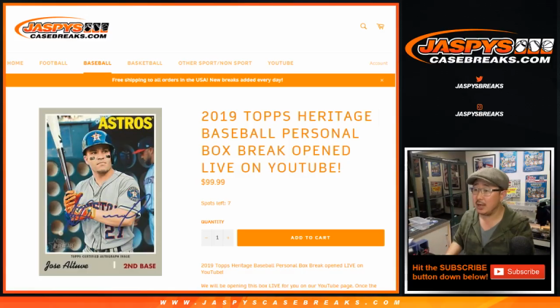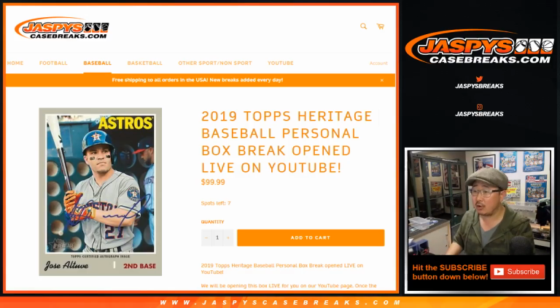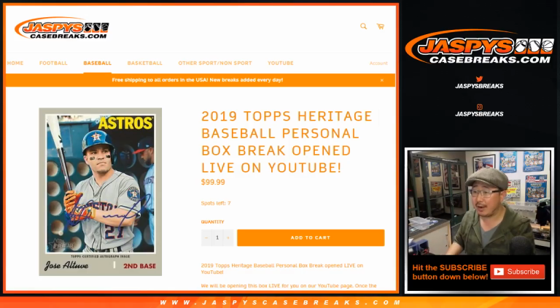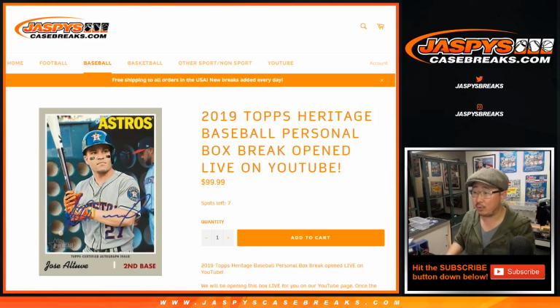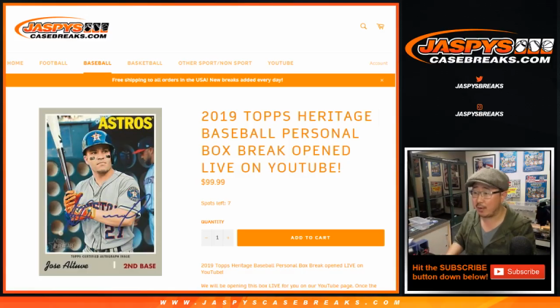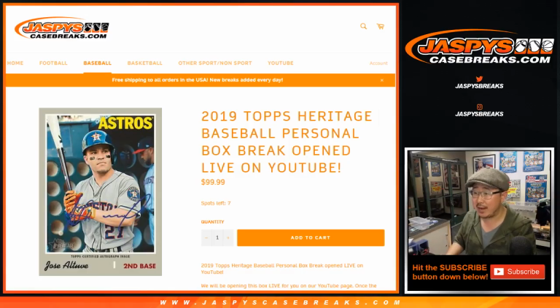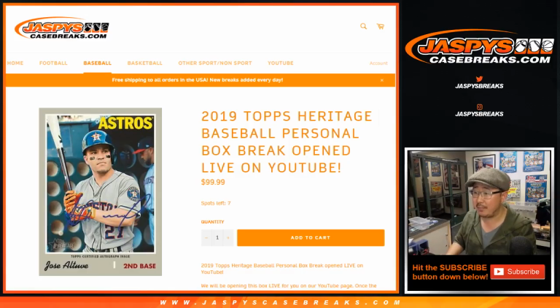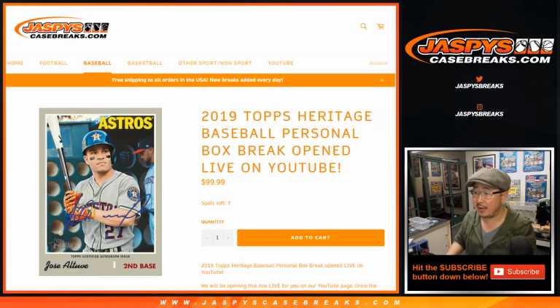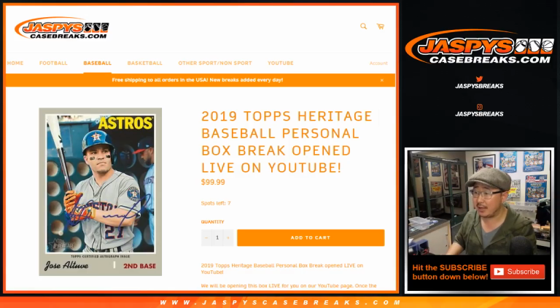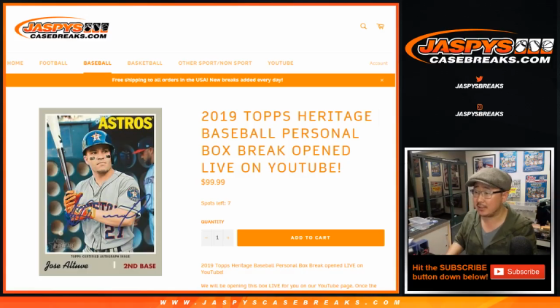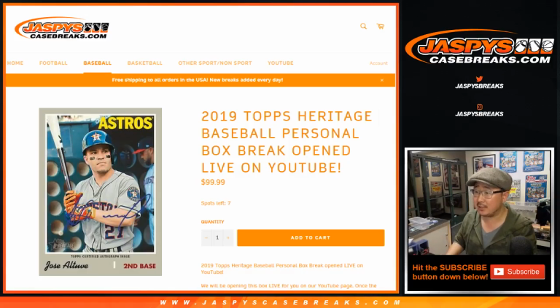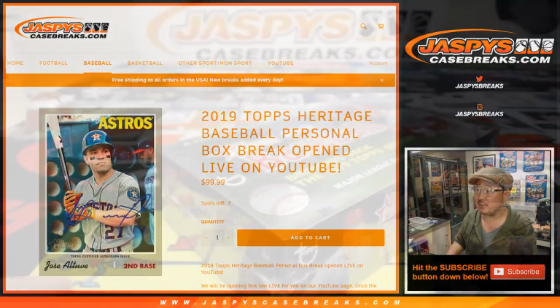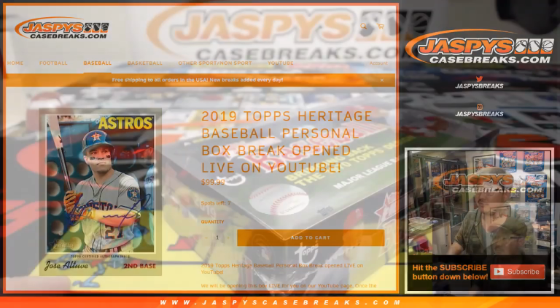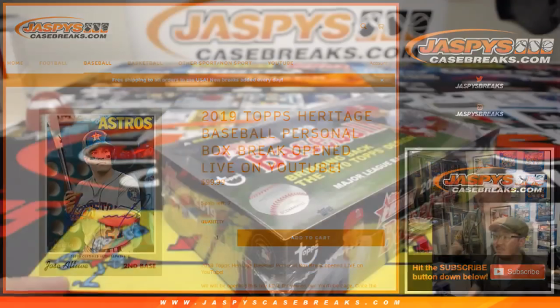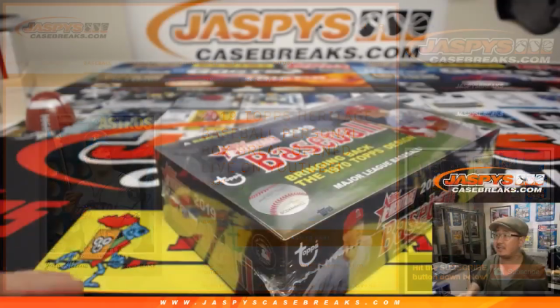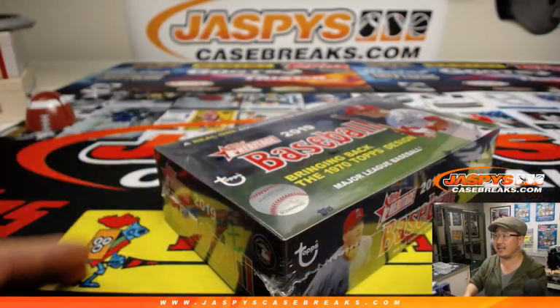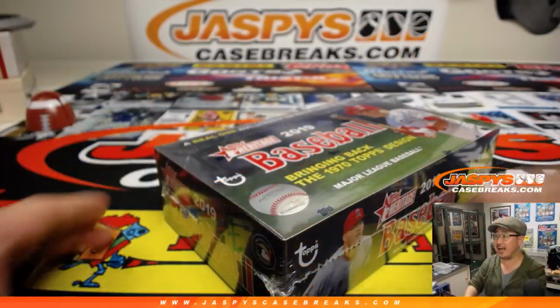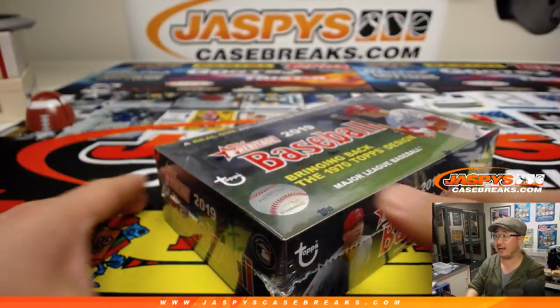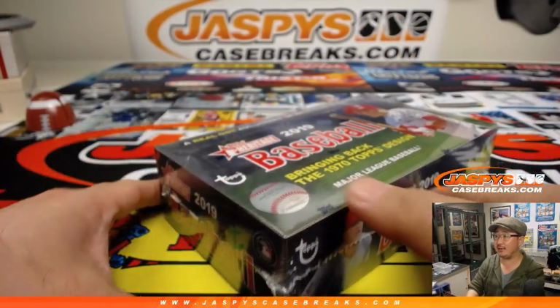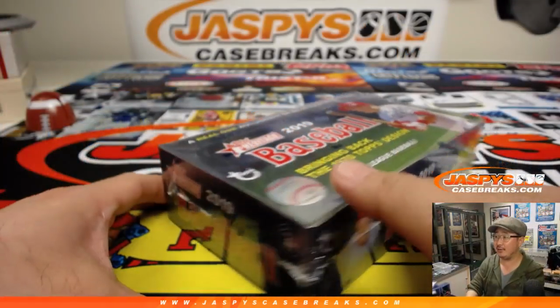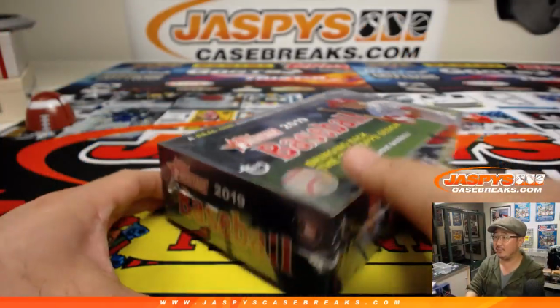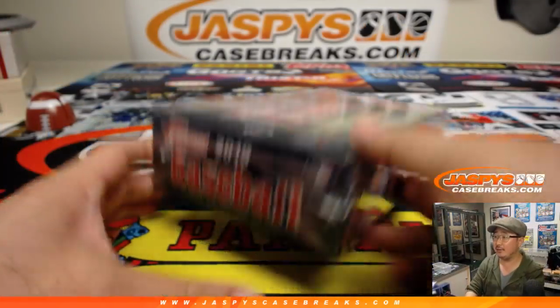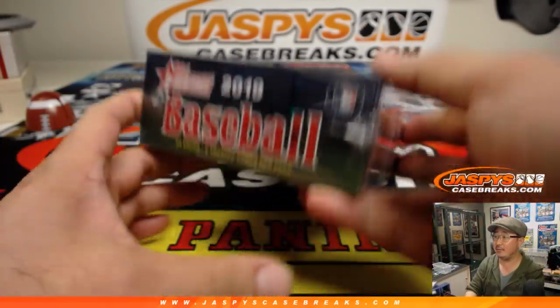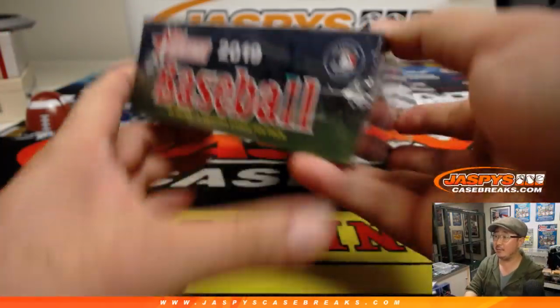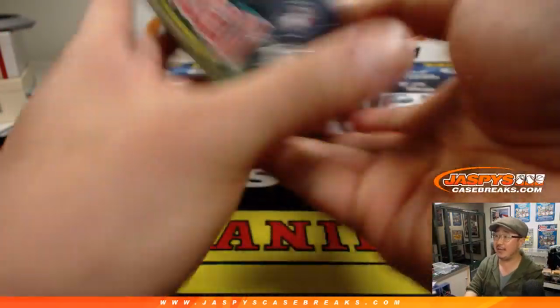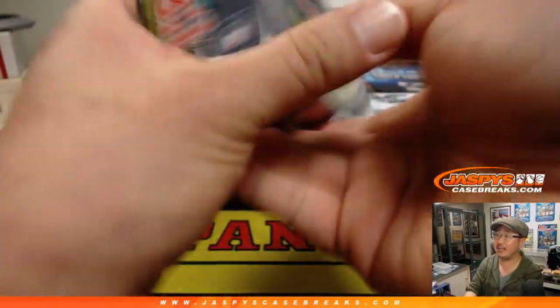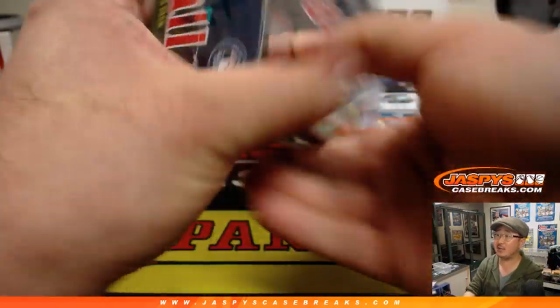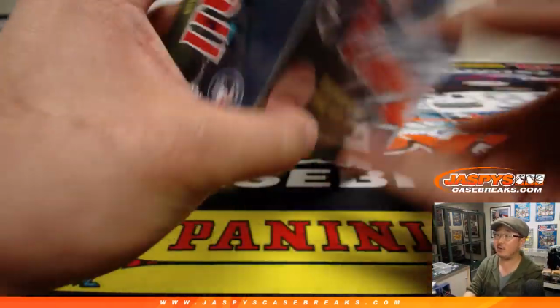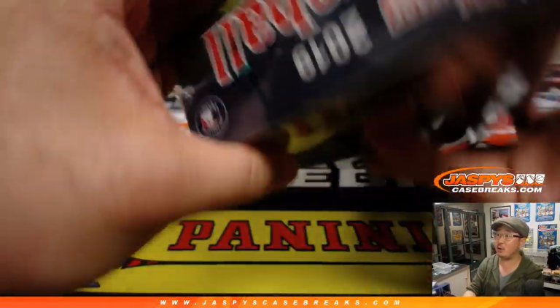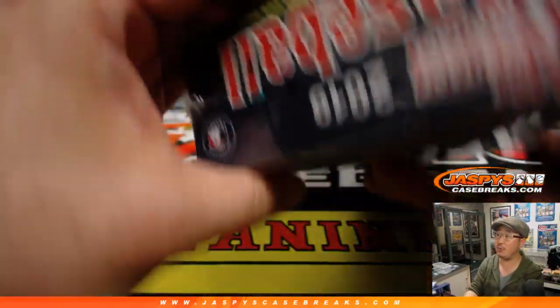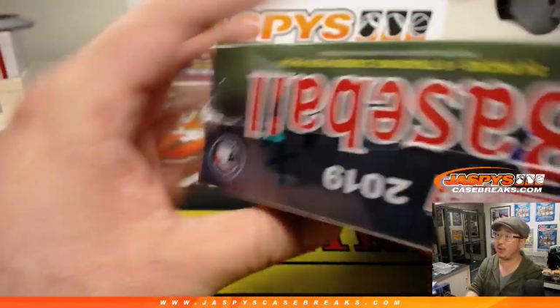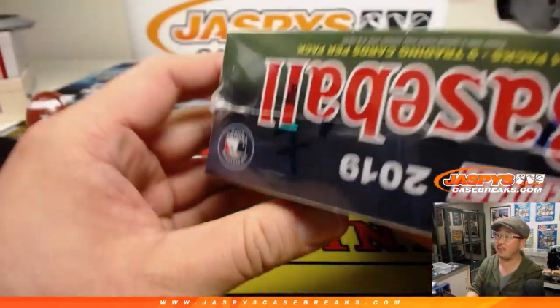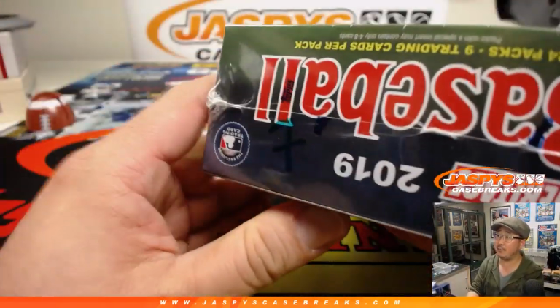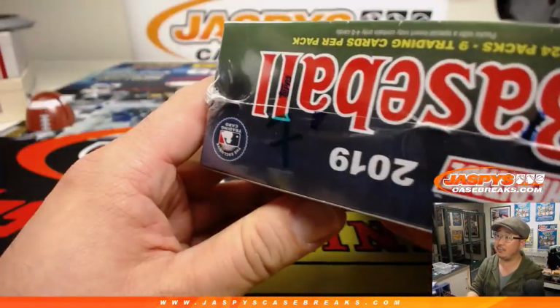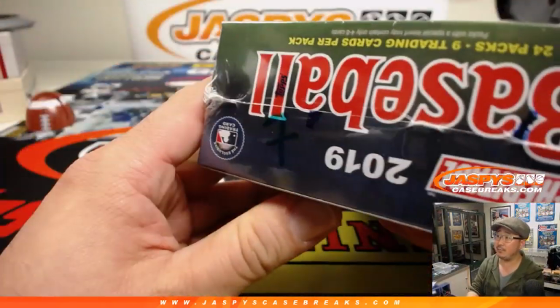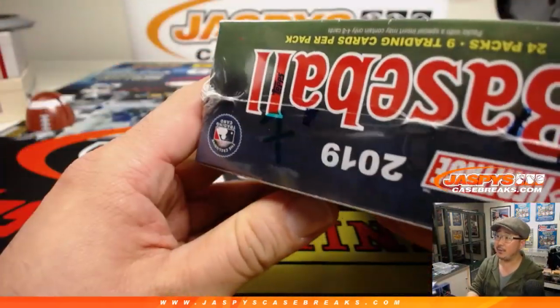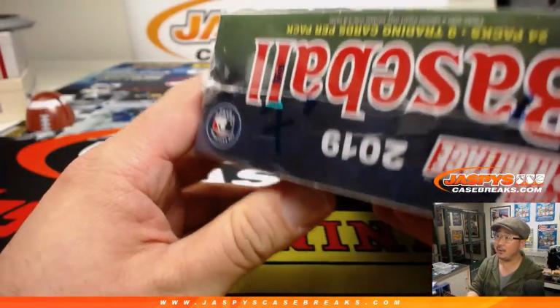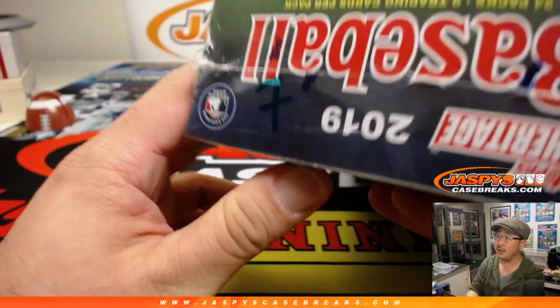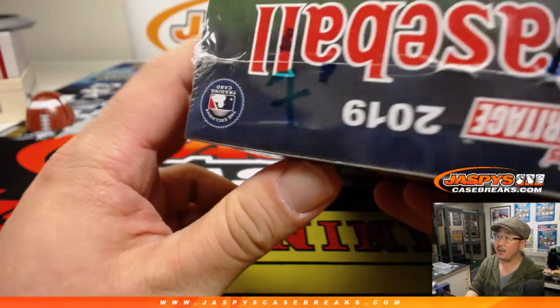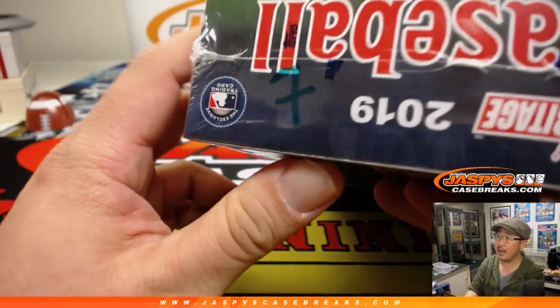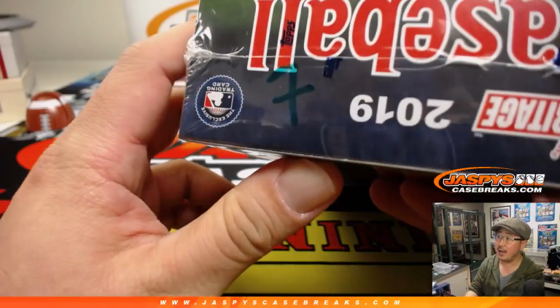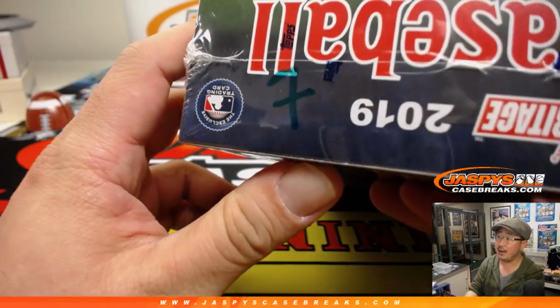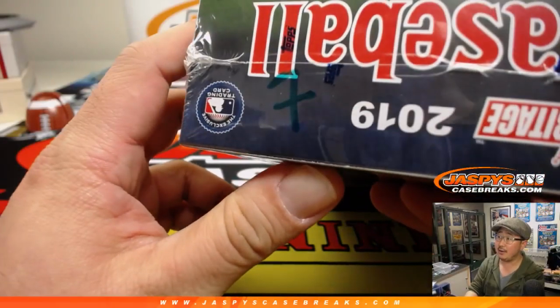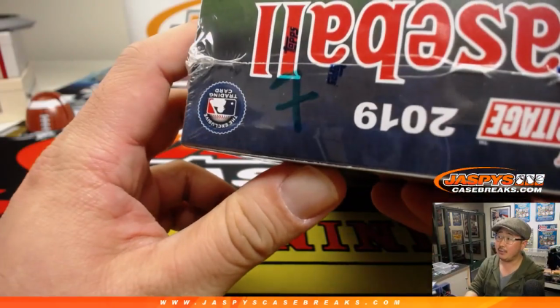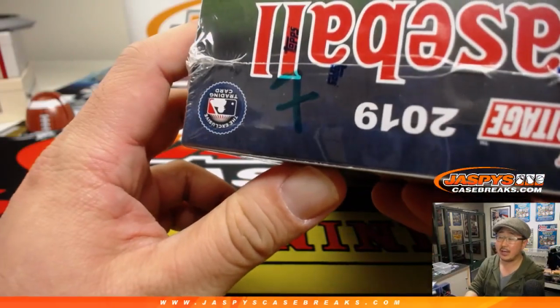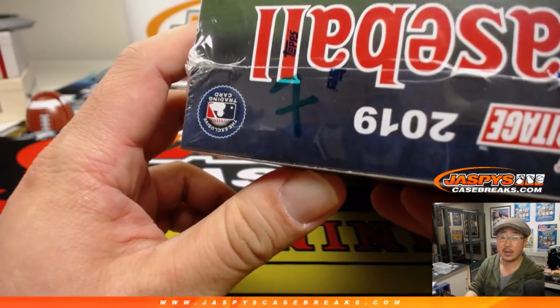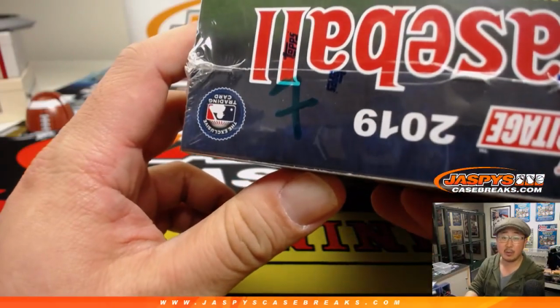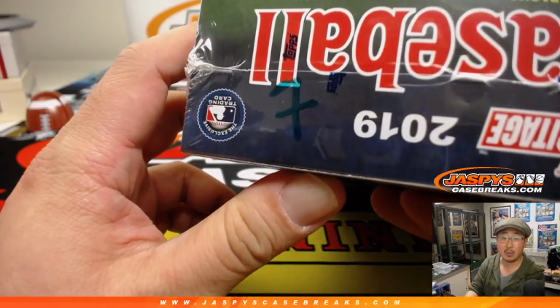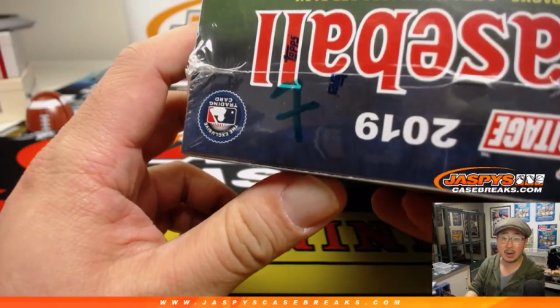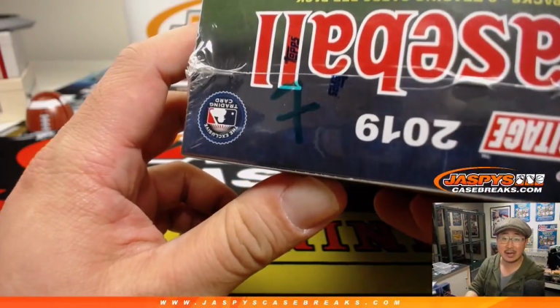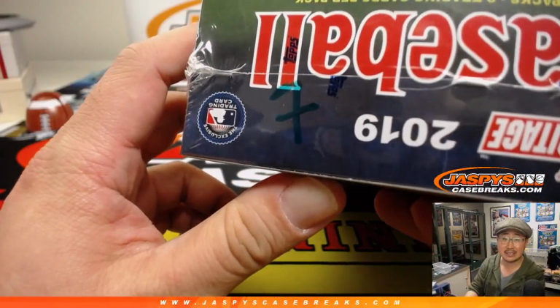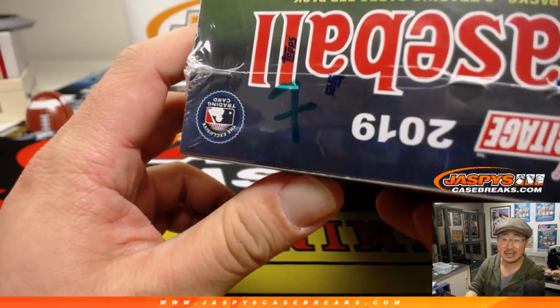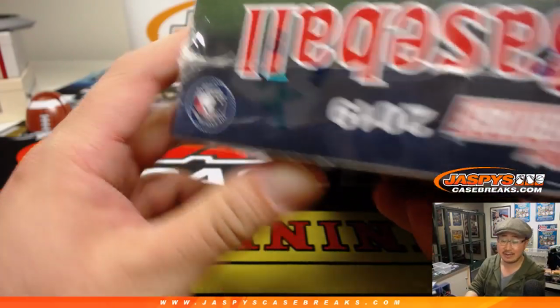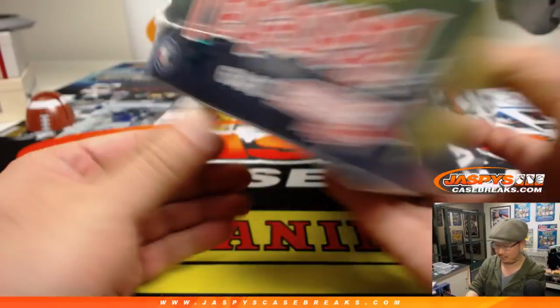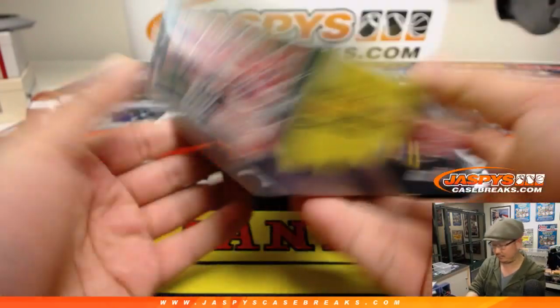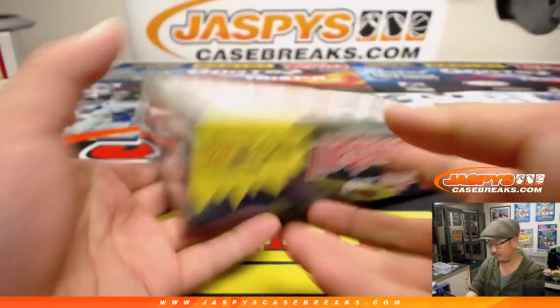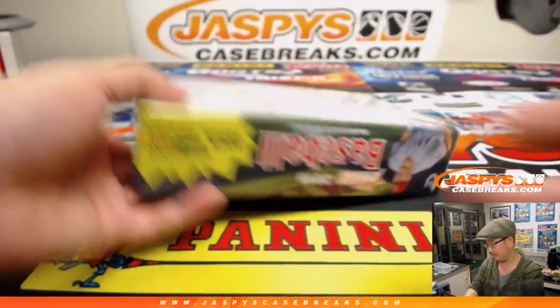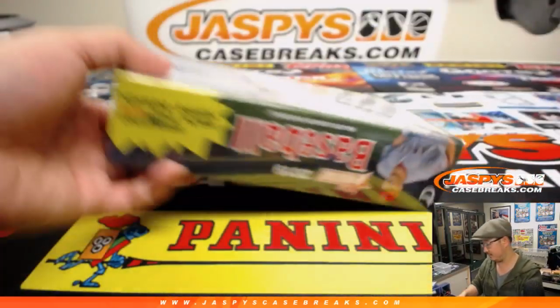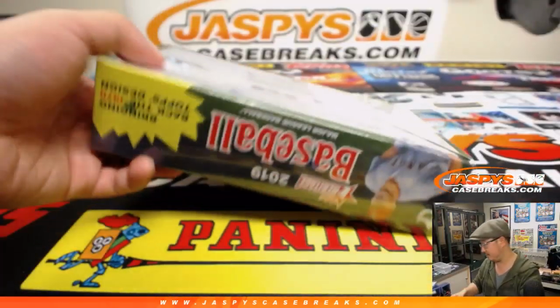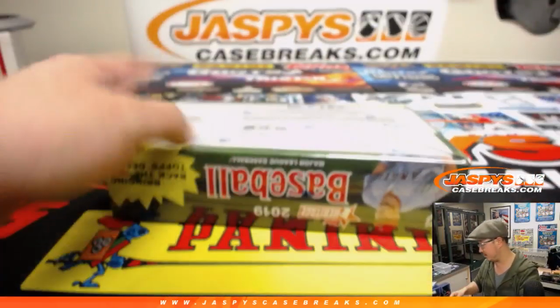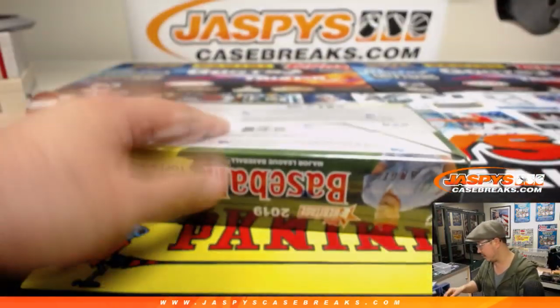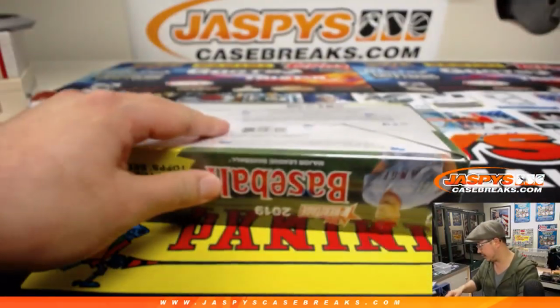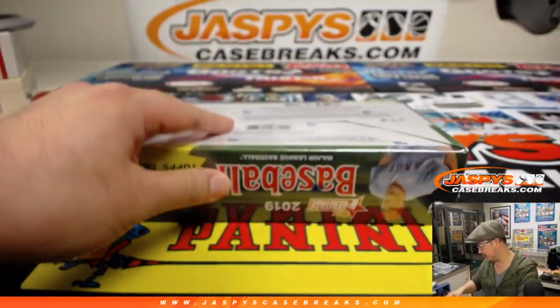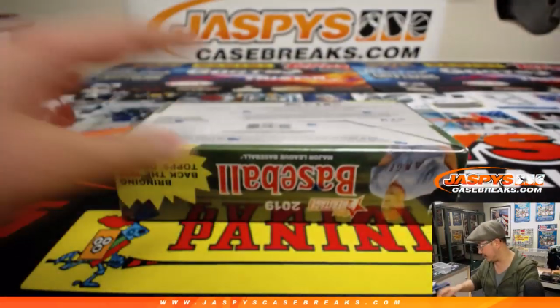Grabbed a random box from the stack, from the case that we opened up, and we ended up with box 7.